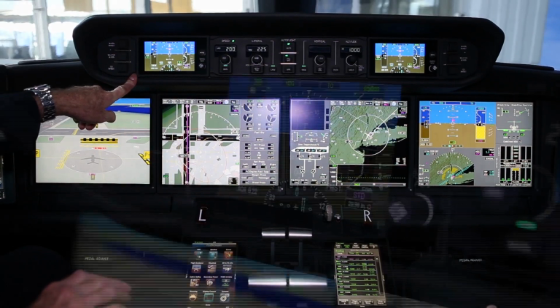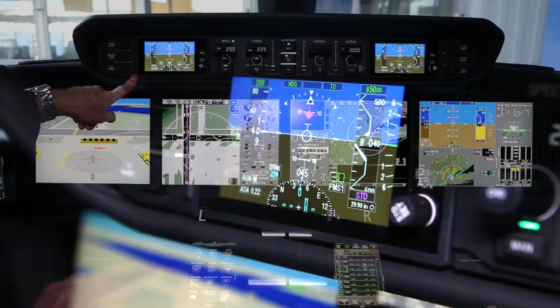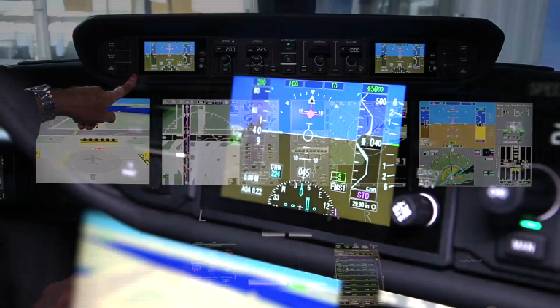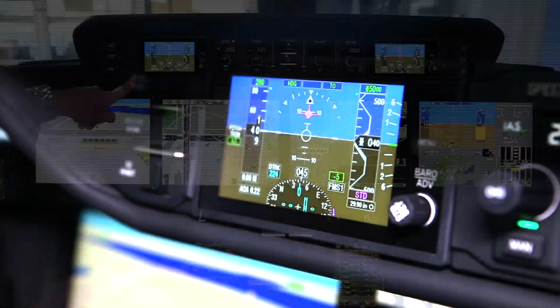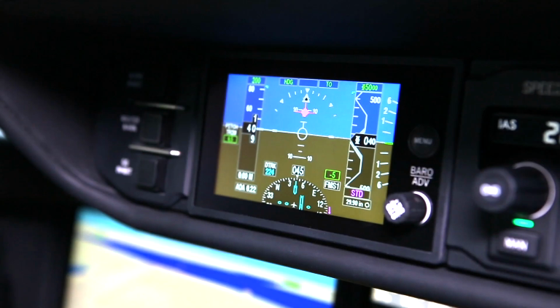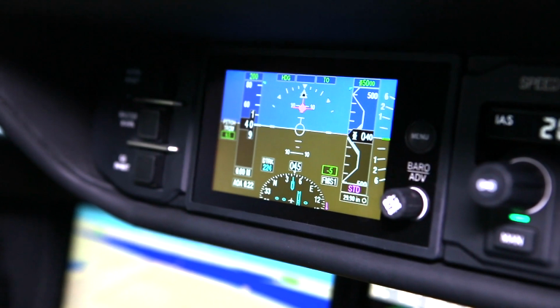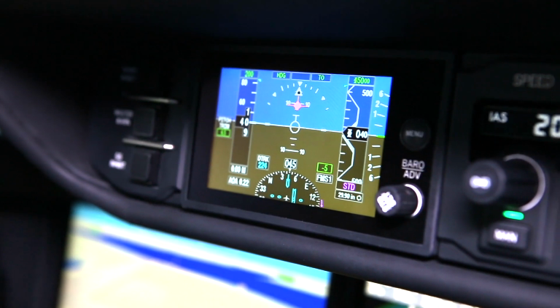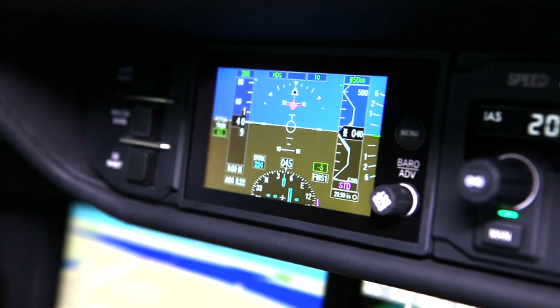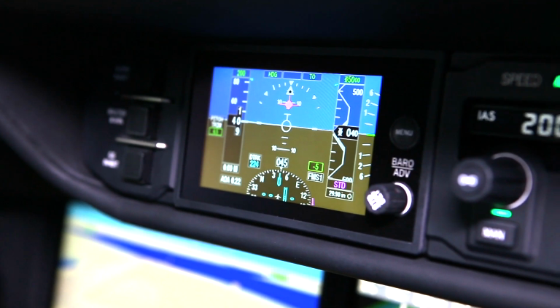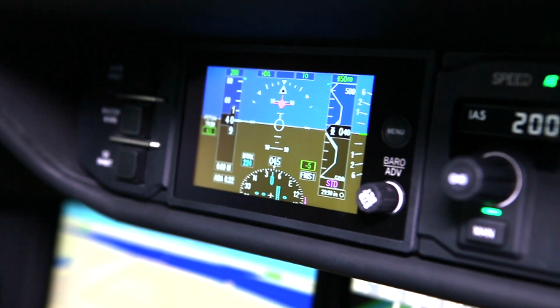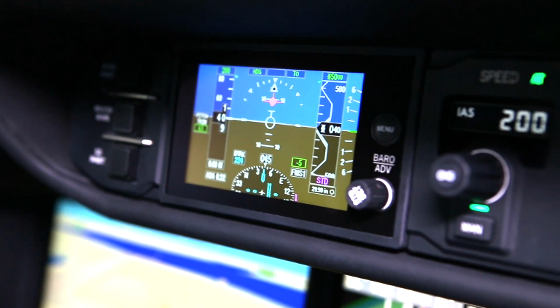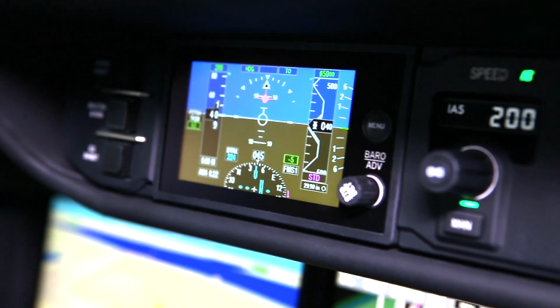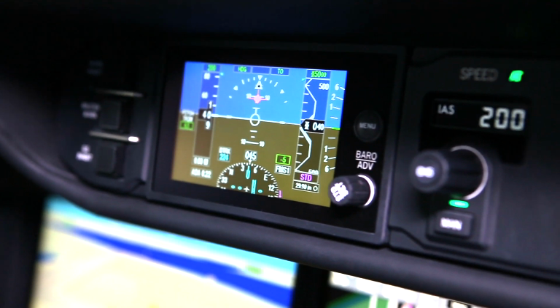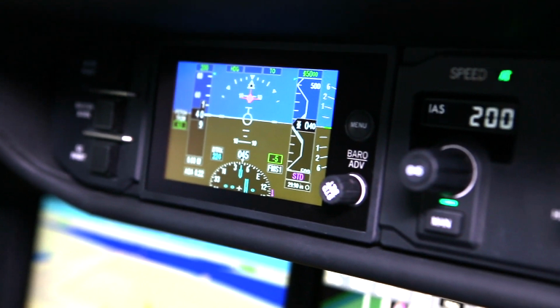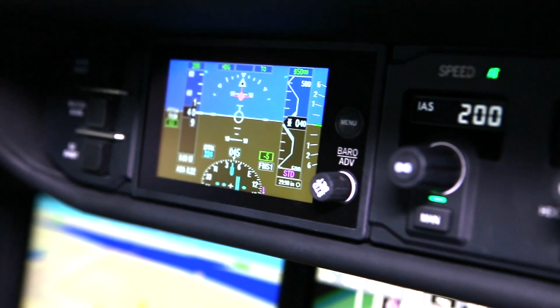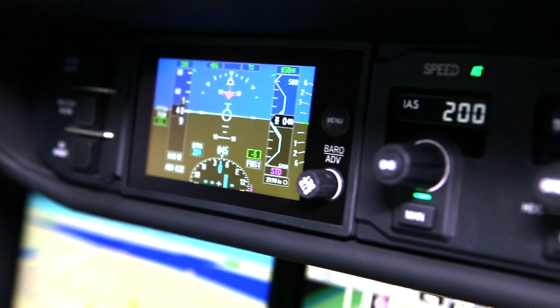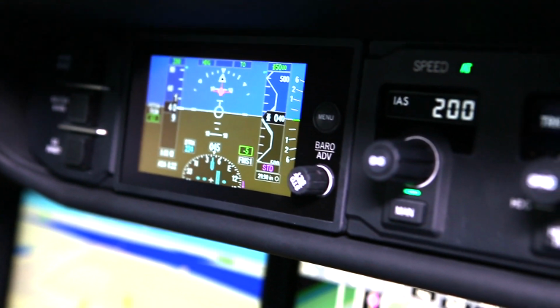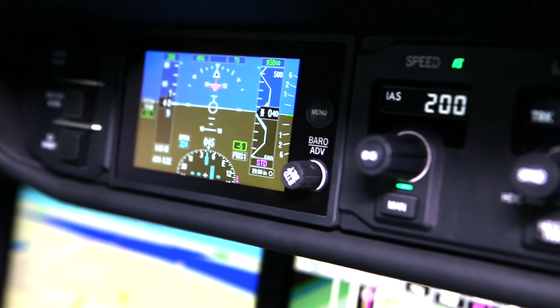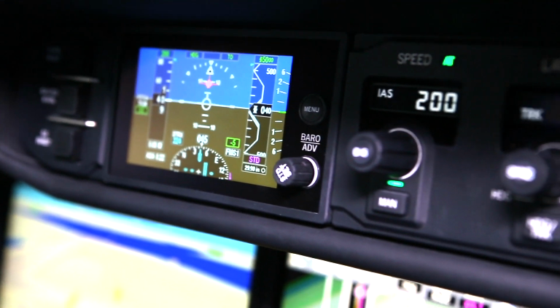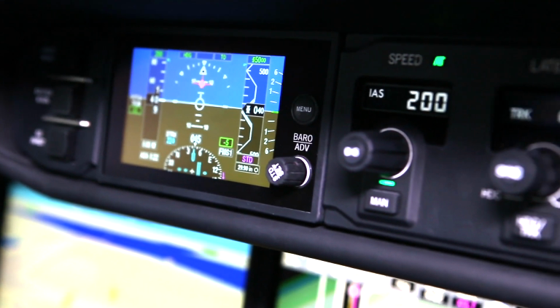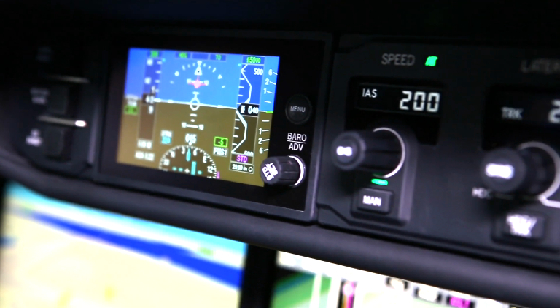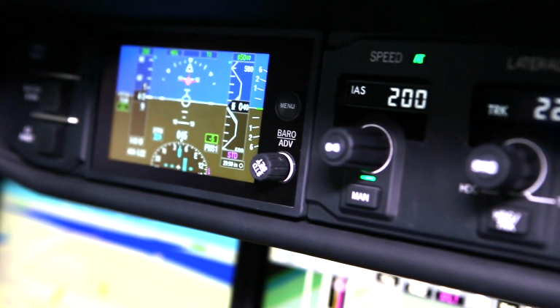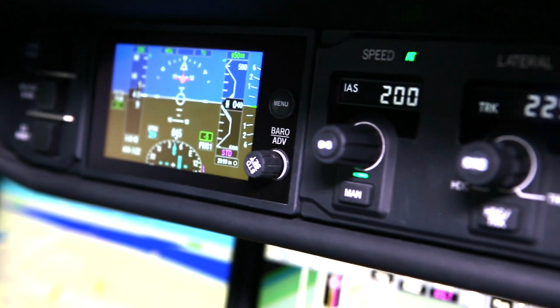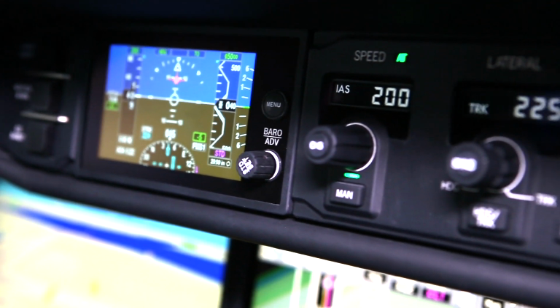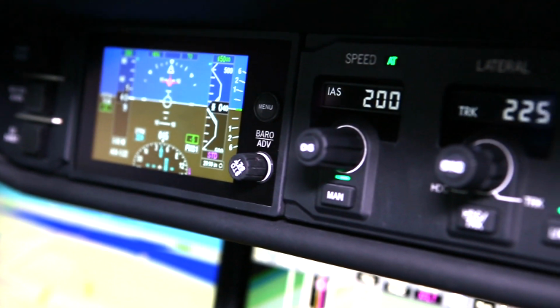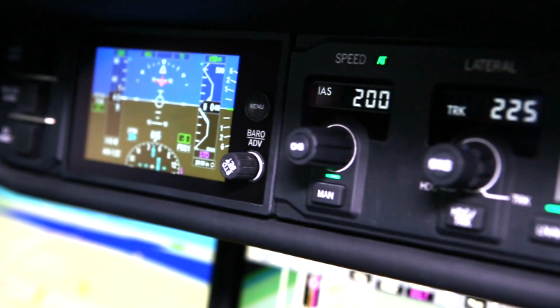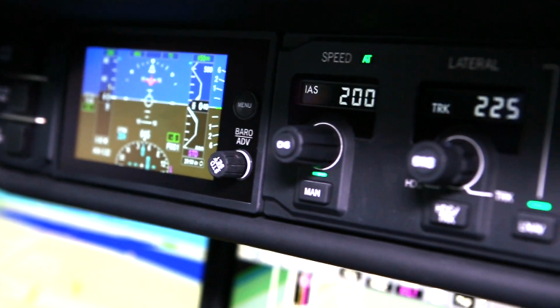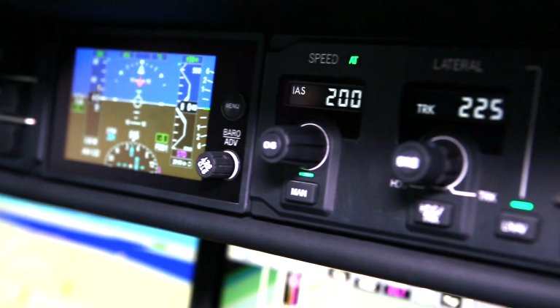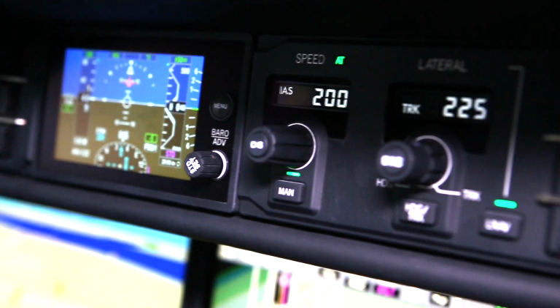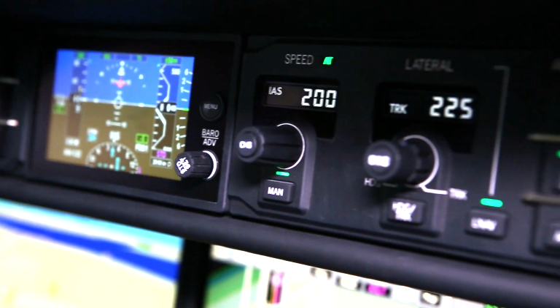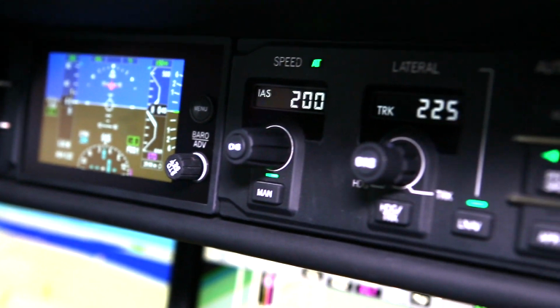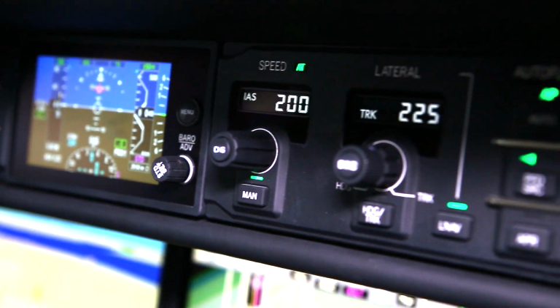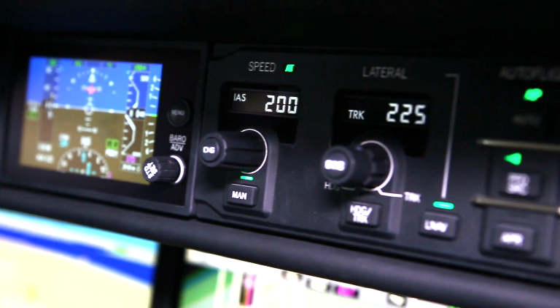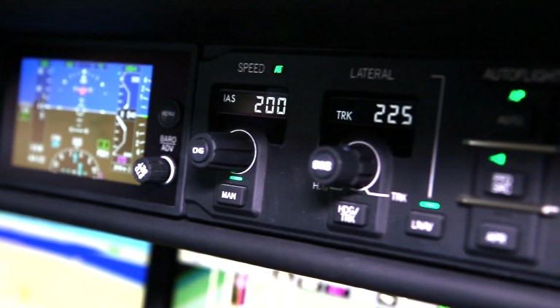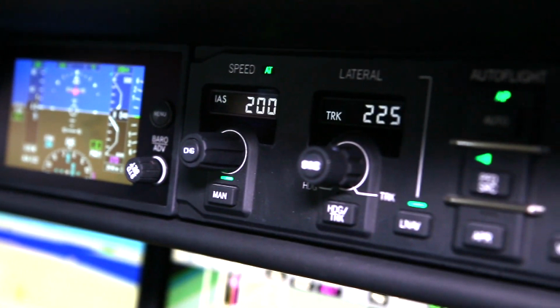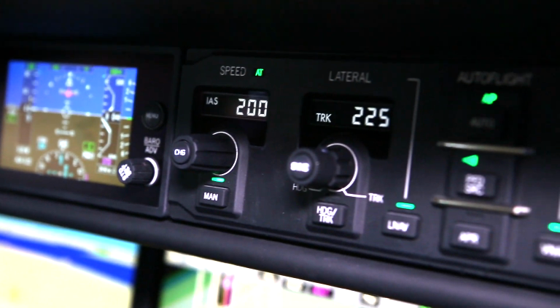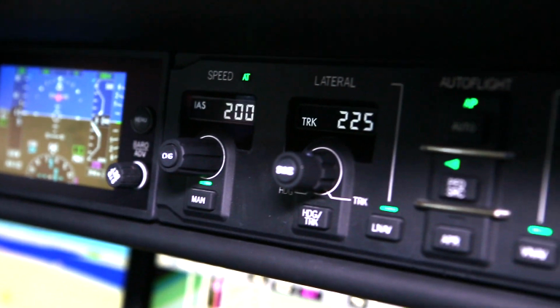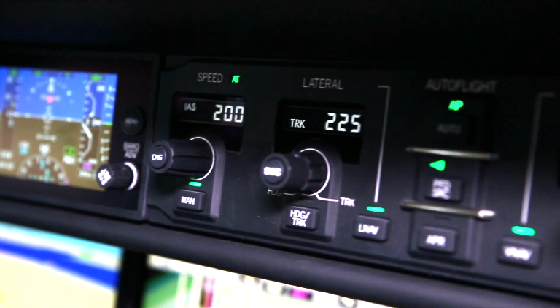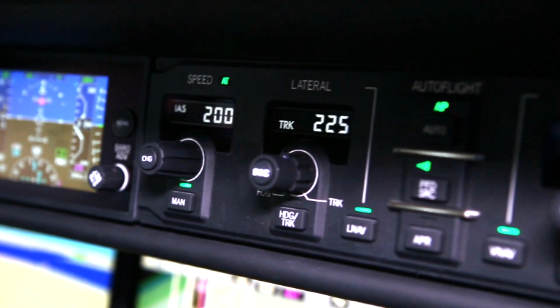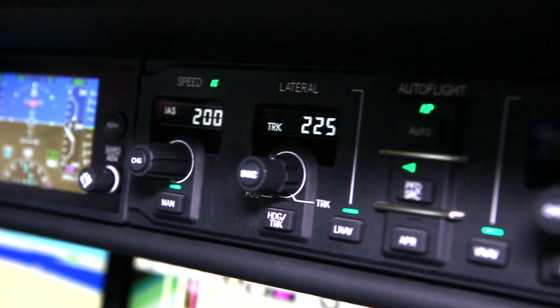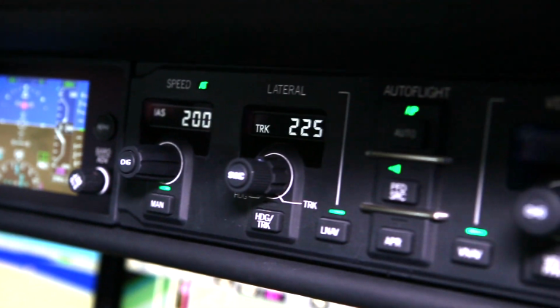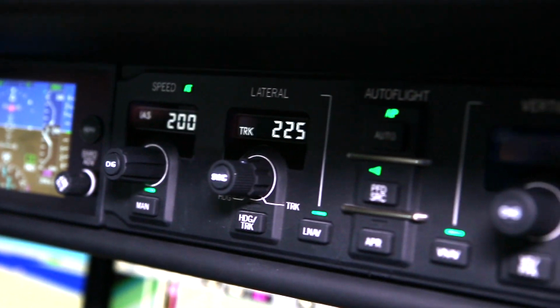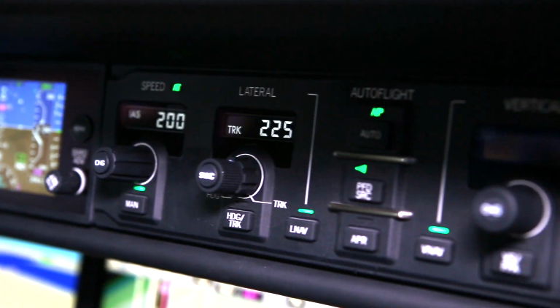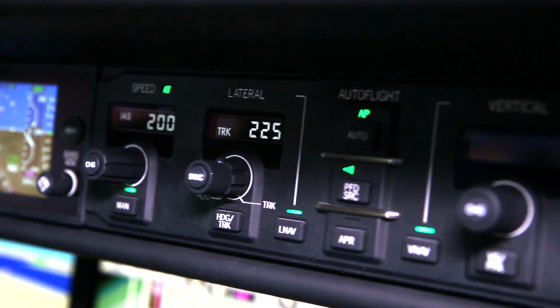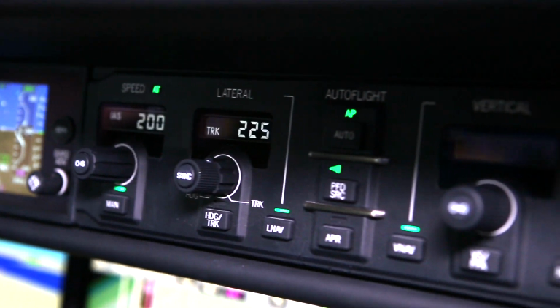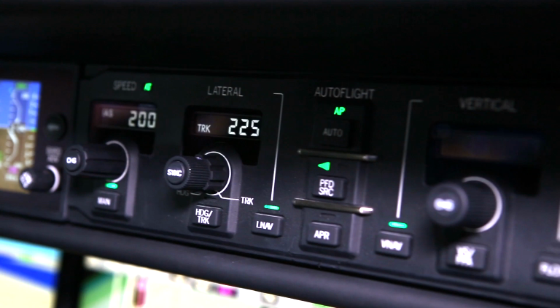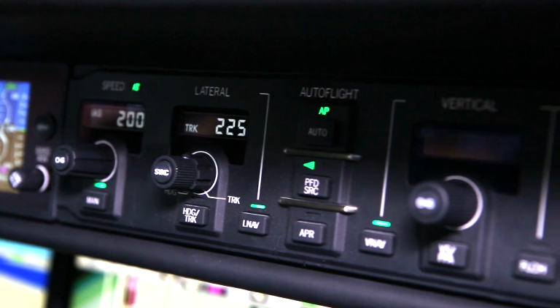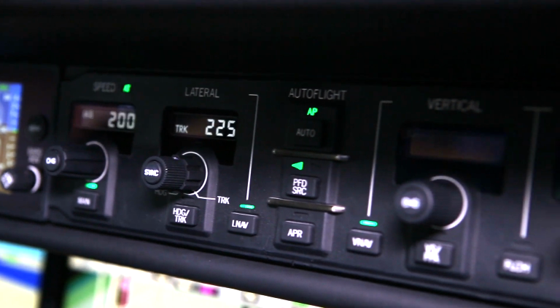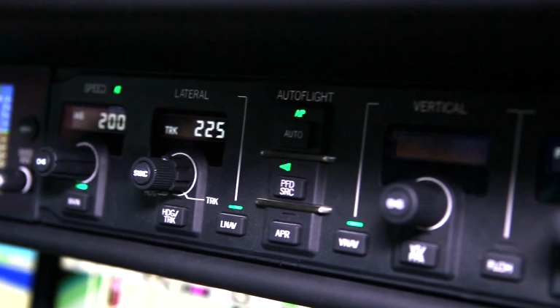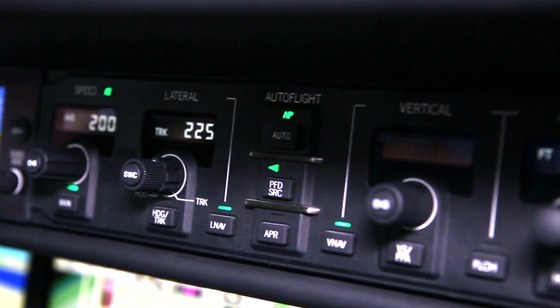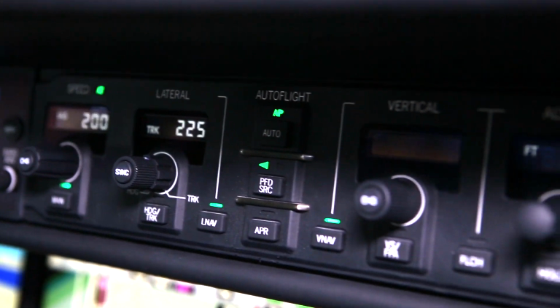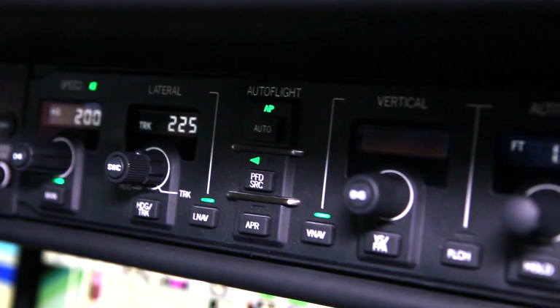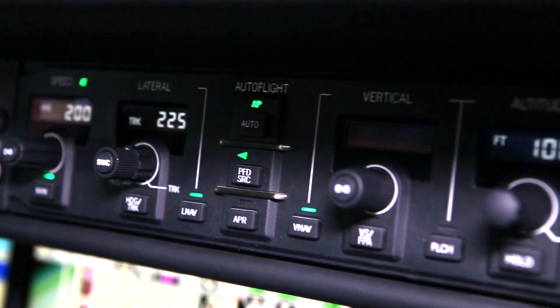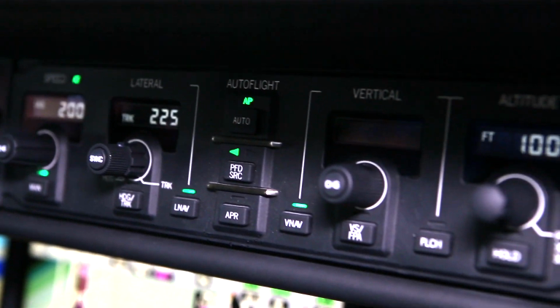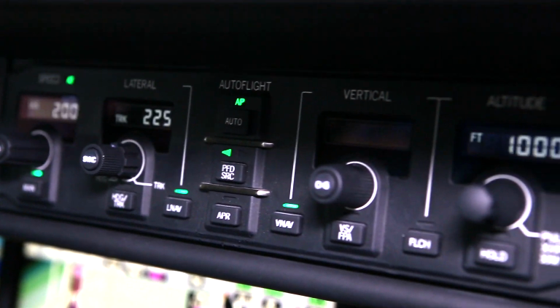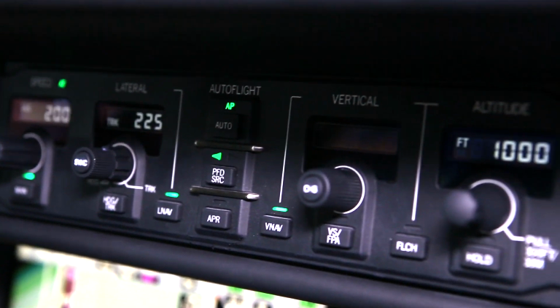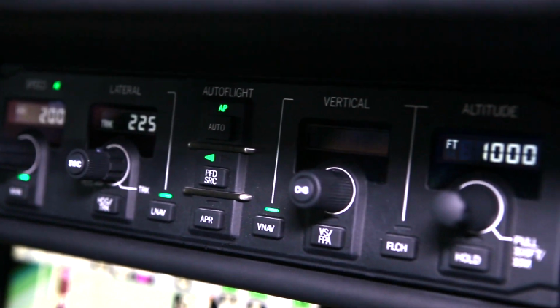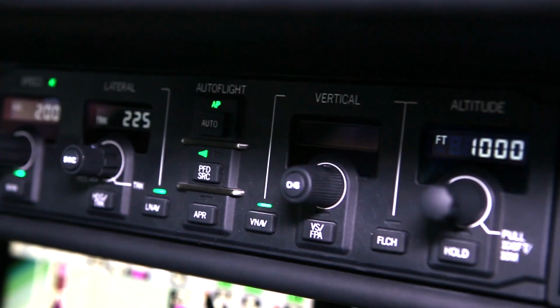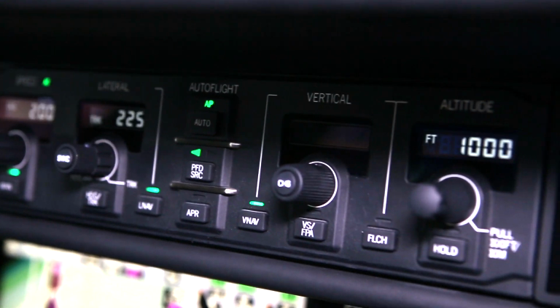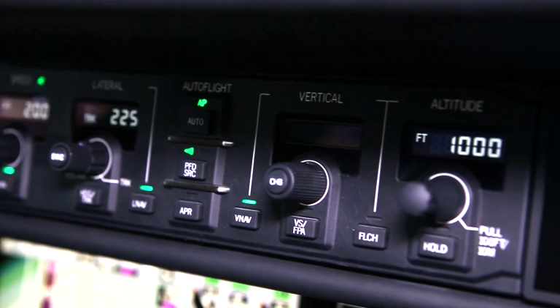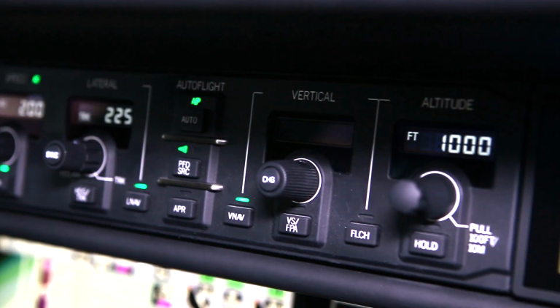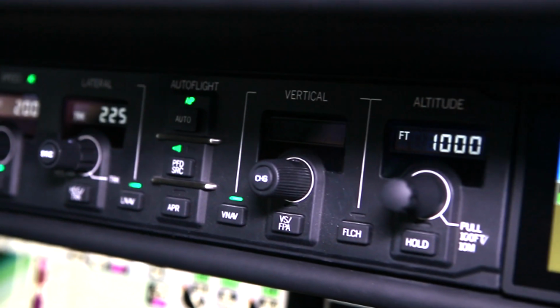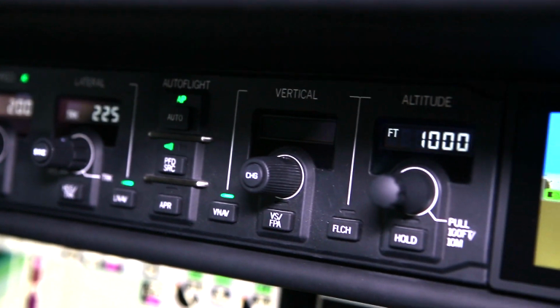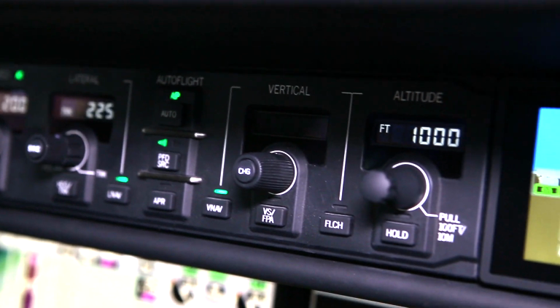The flight guidance panel is much simpler: speed, lateral nav, vertical nav — and that's it.